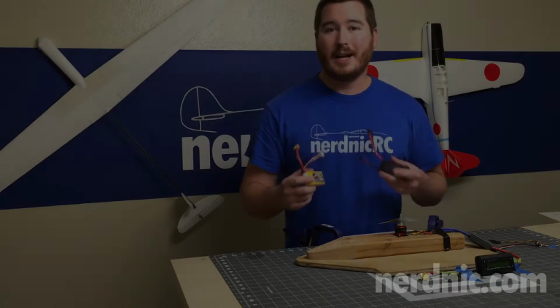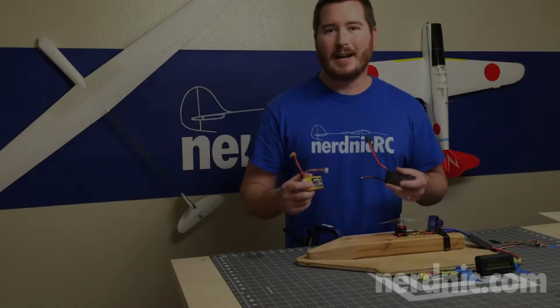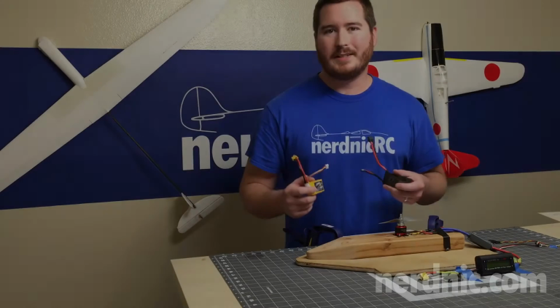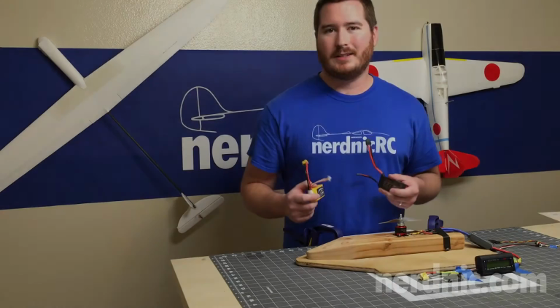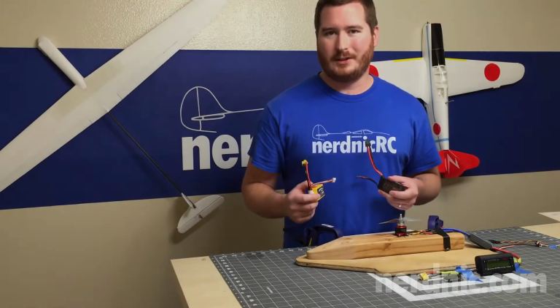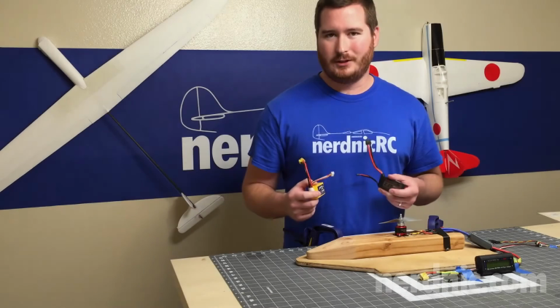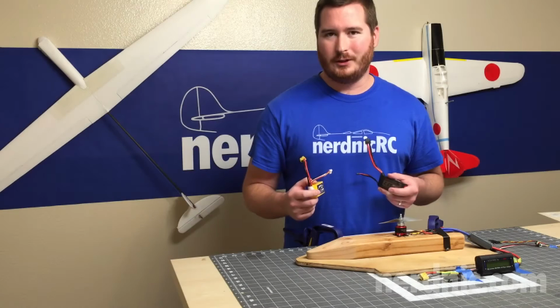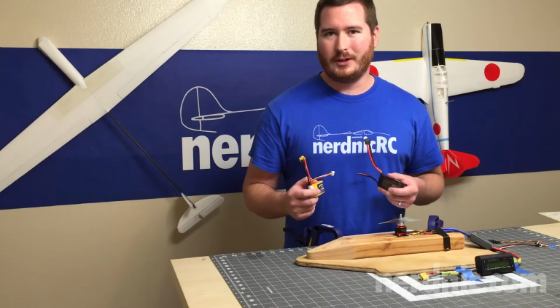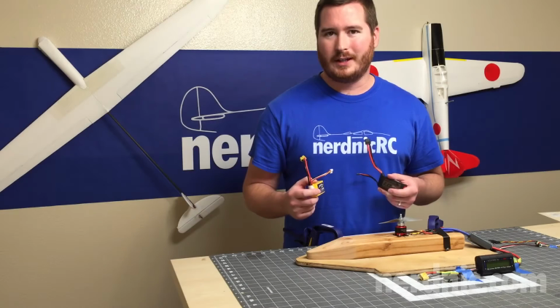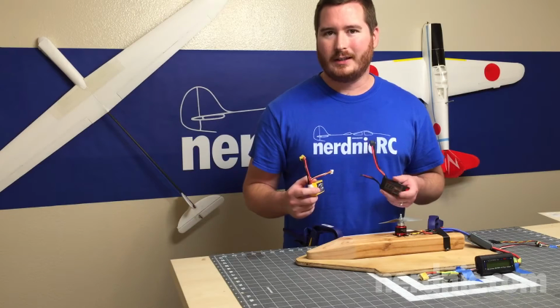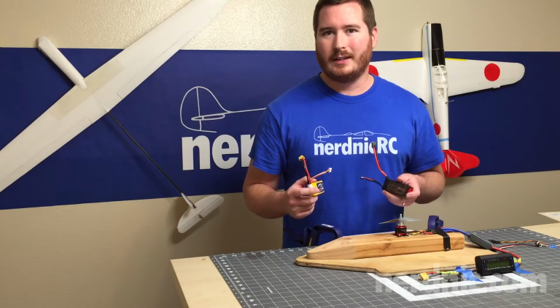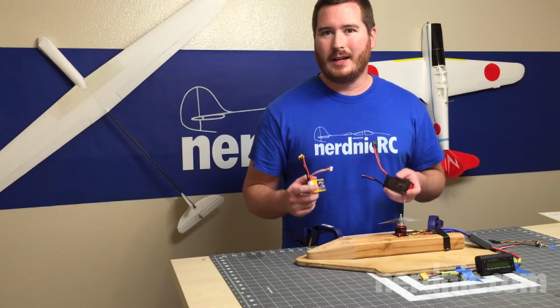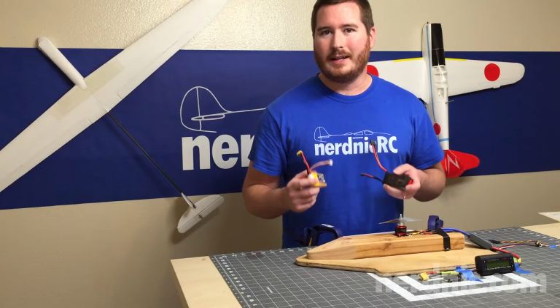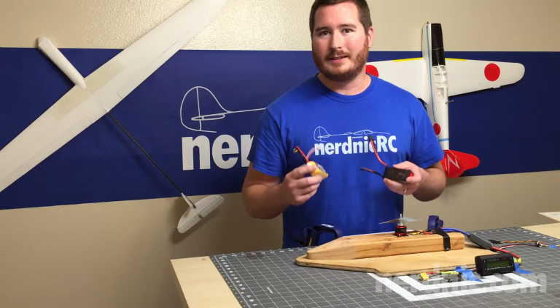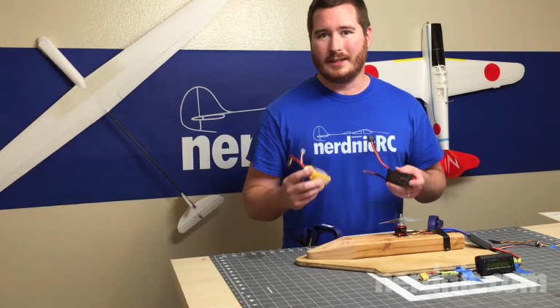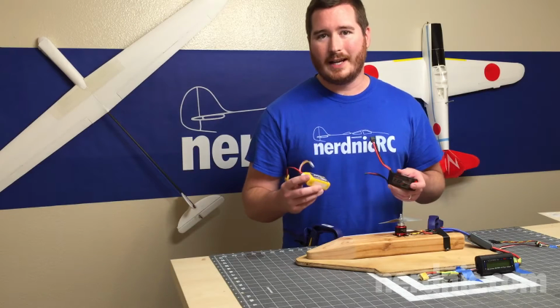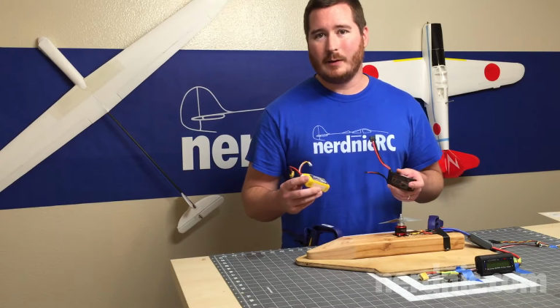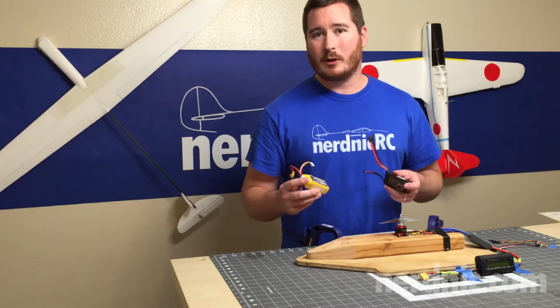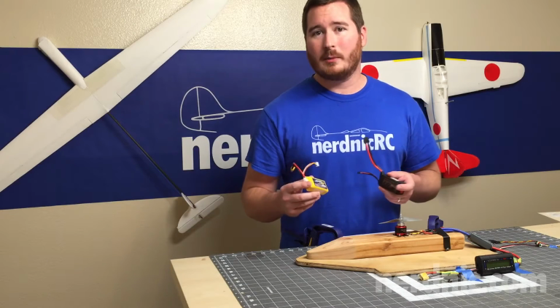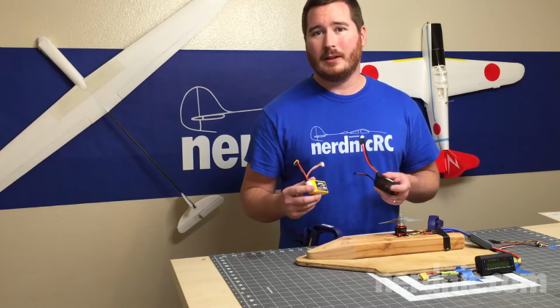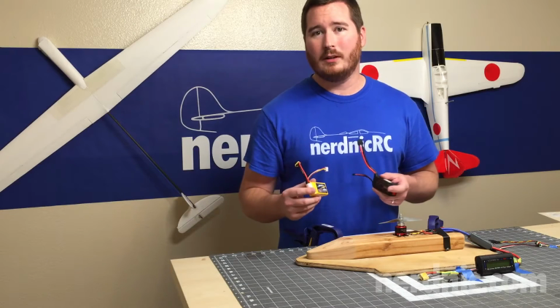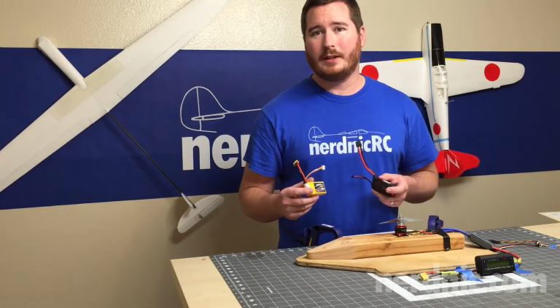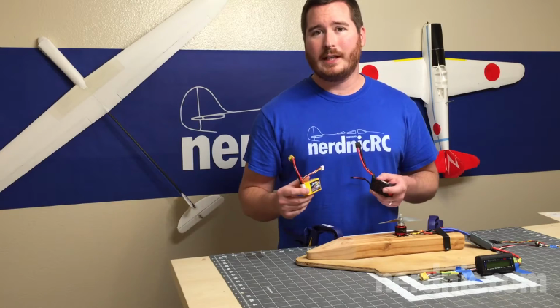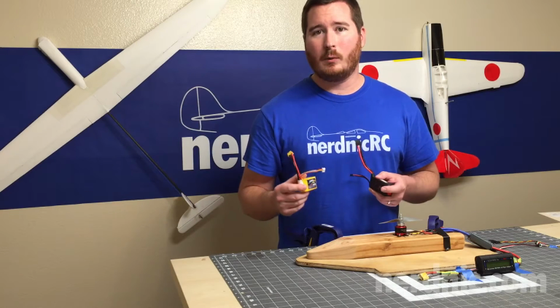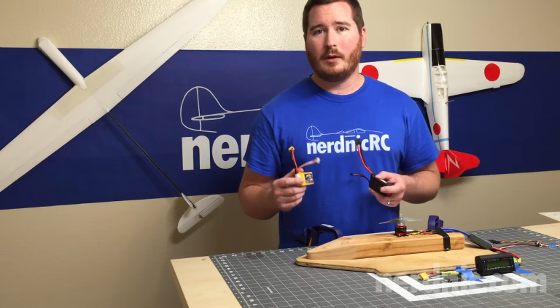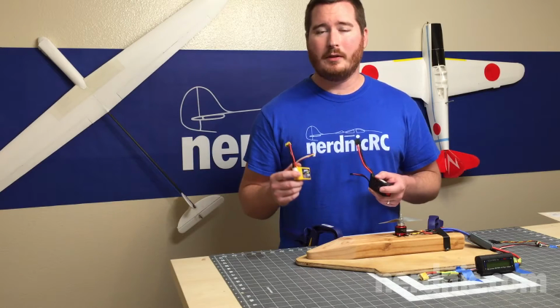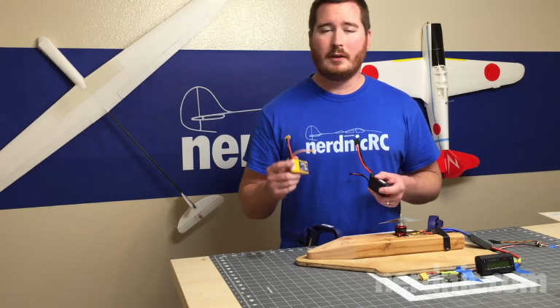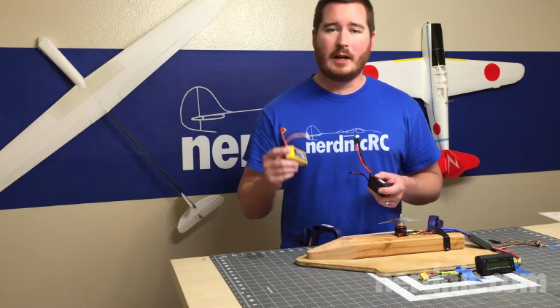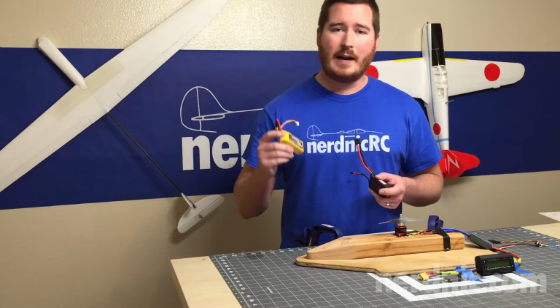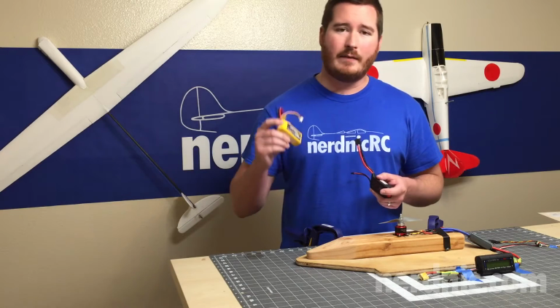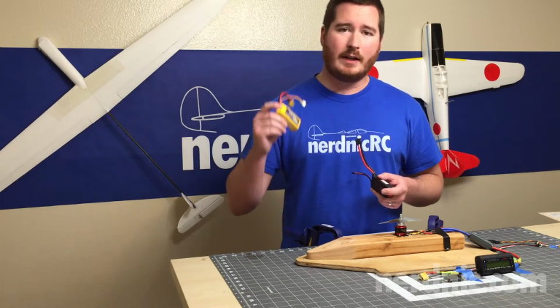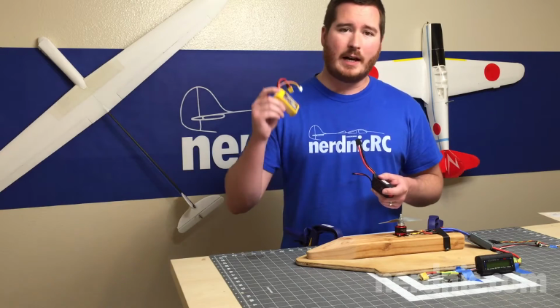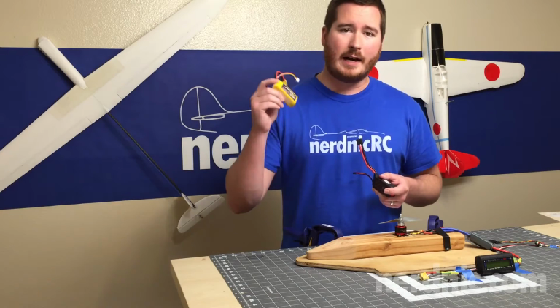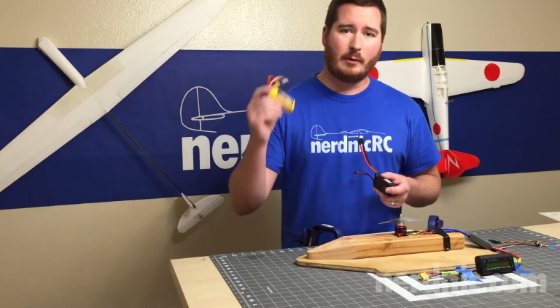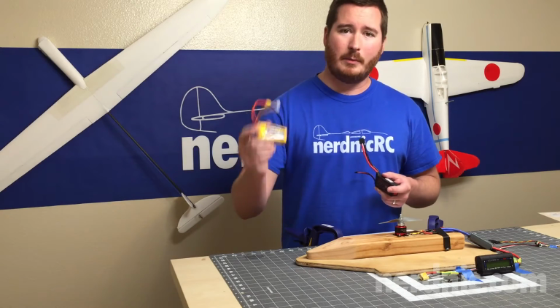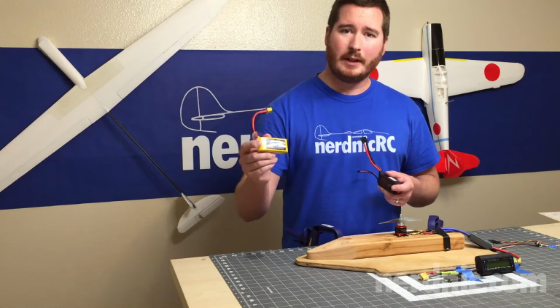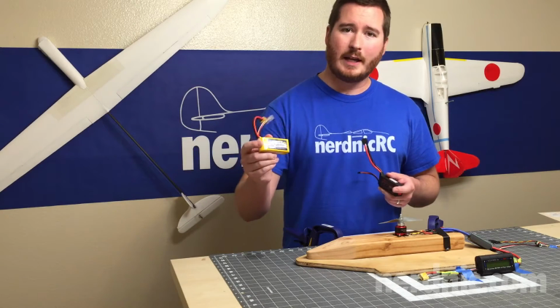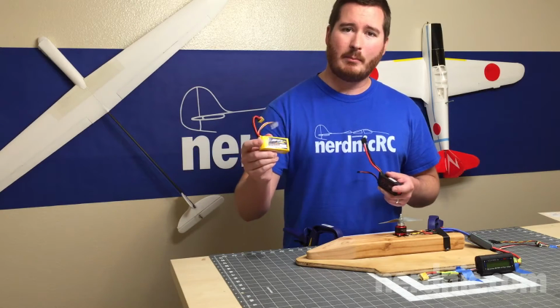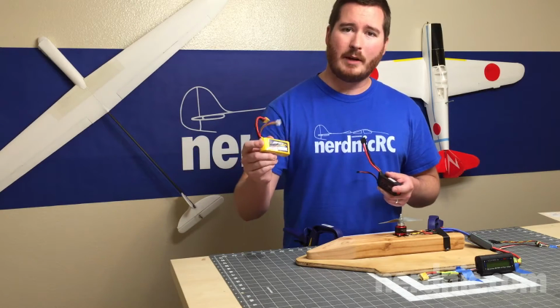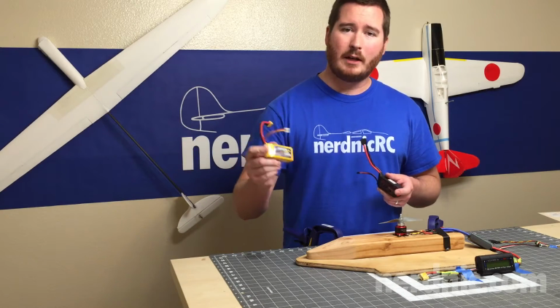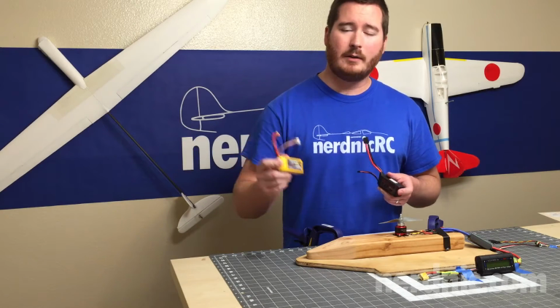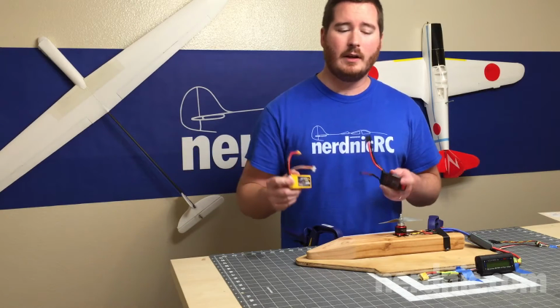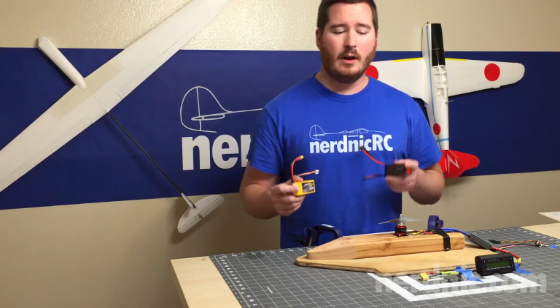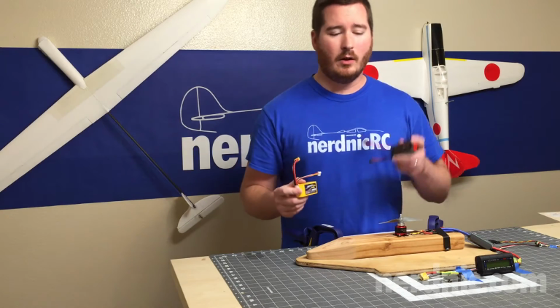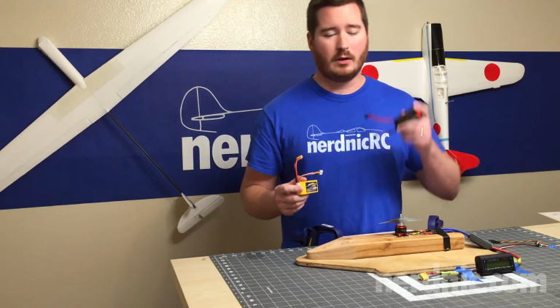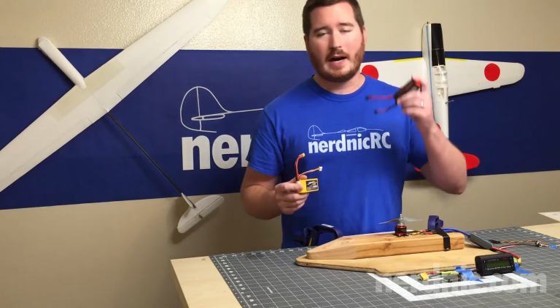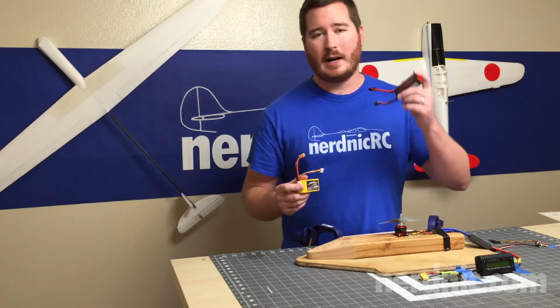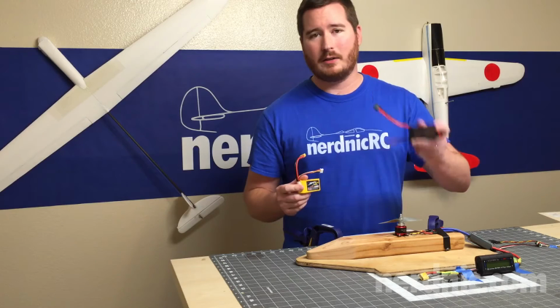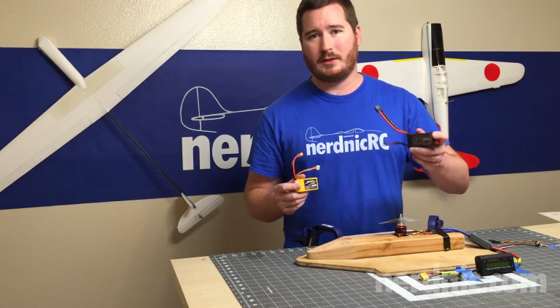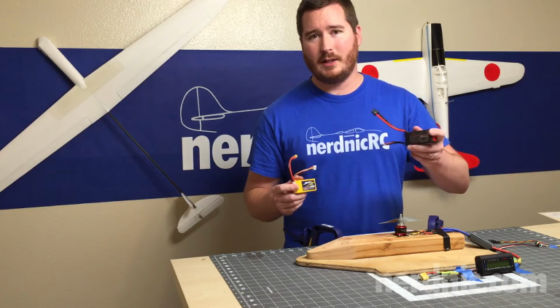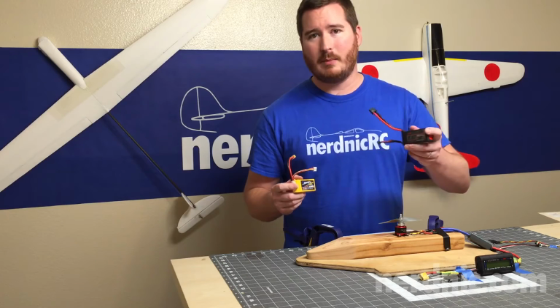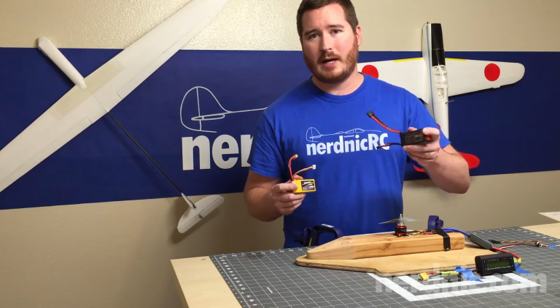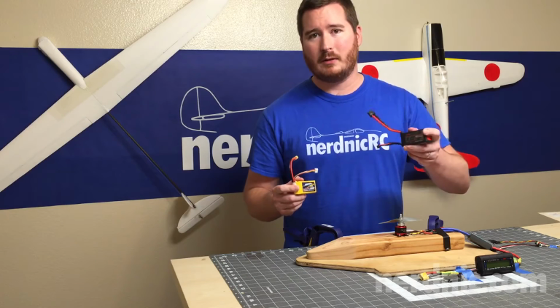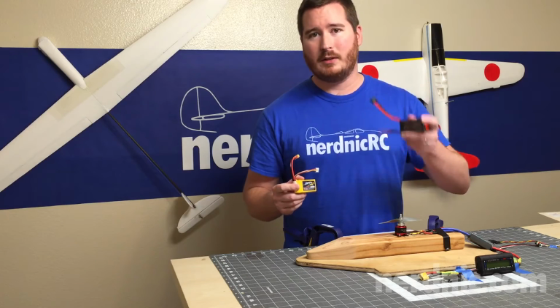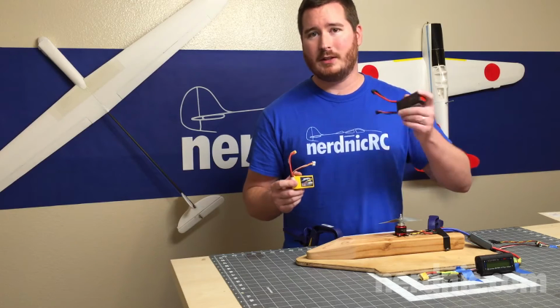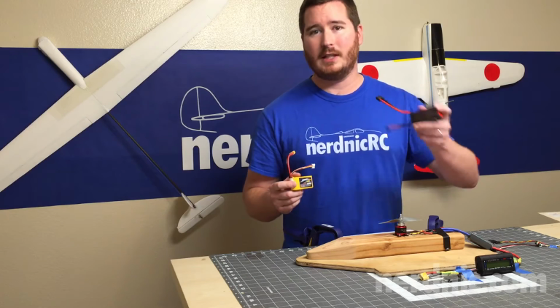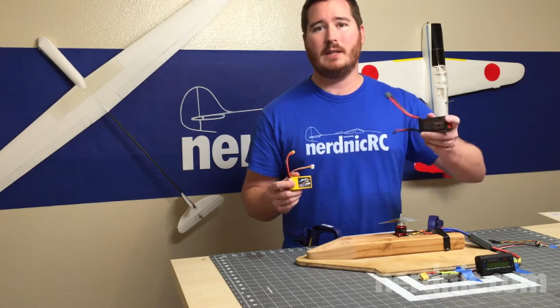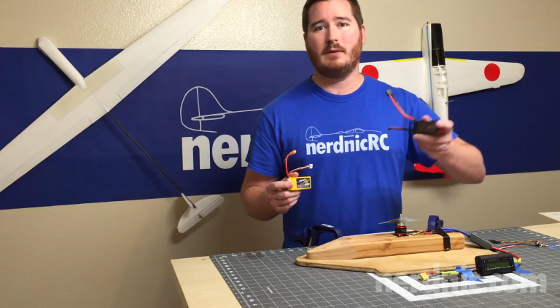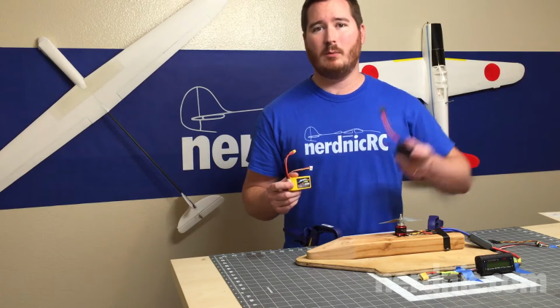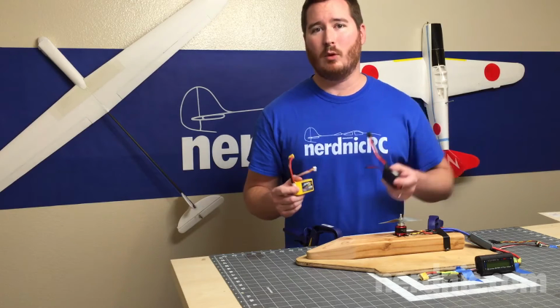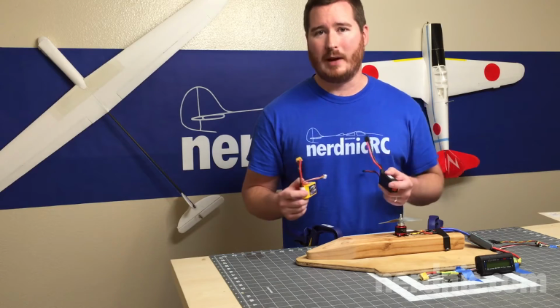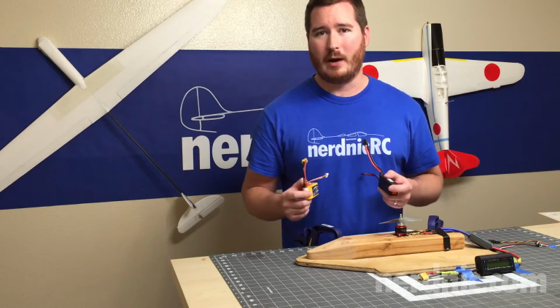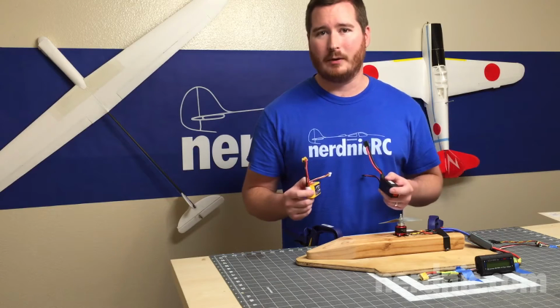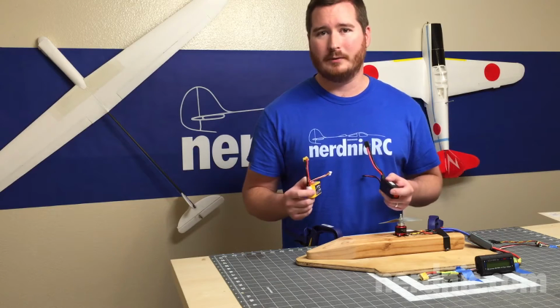Hey guys, it's NerdNick and today we're going to be looking at whether or not having a higher milliamp battery or a higher C battery is going to give you more power.